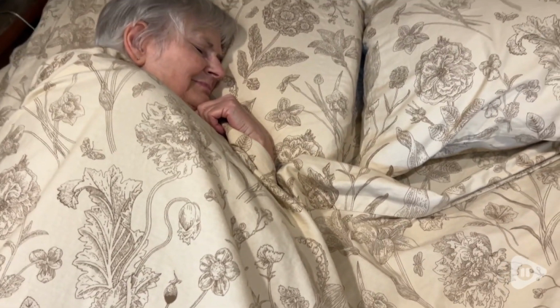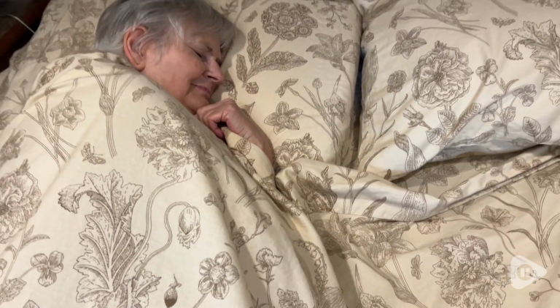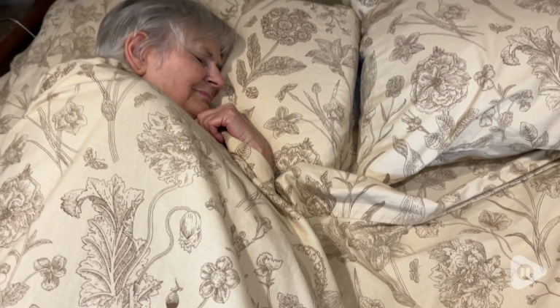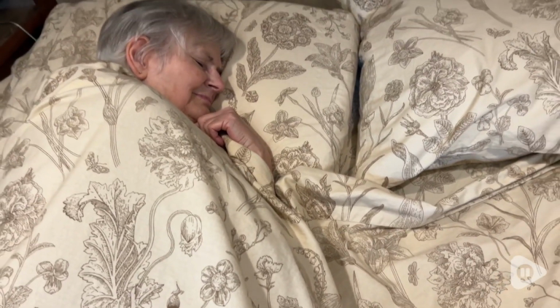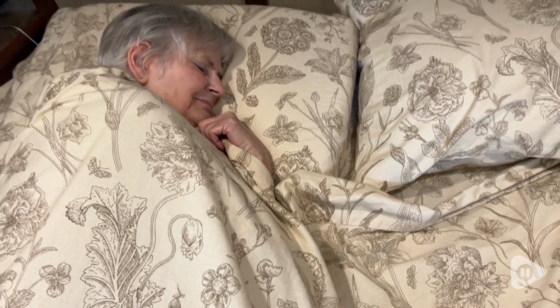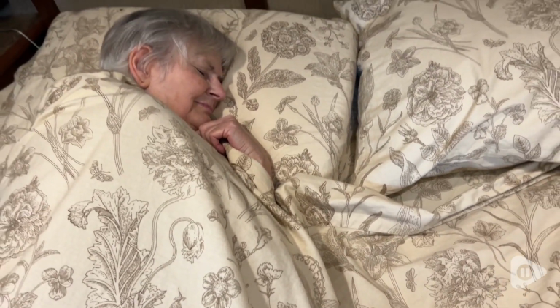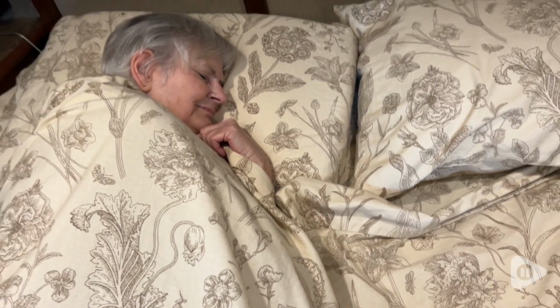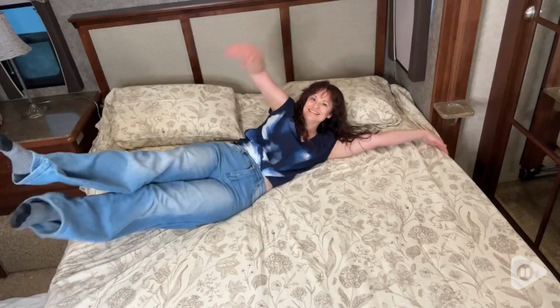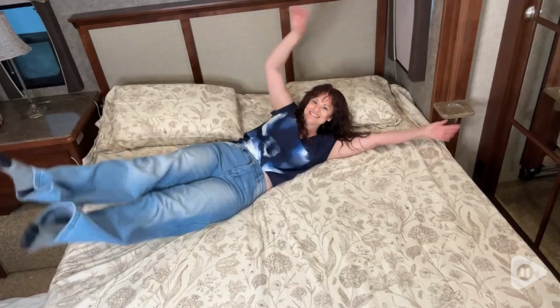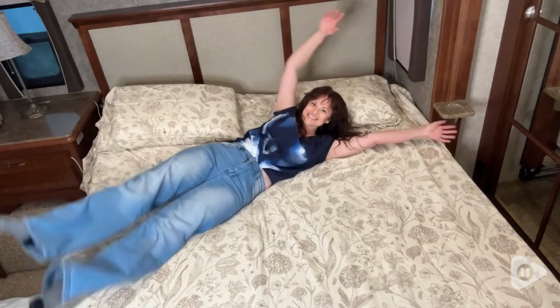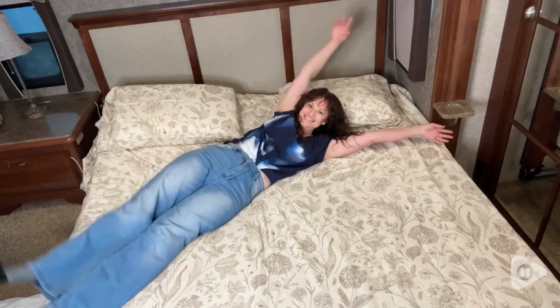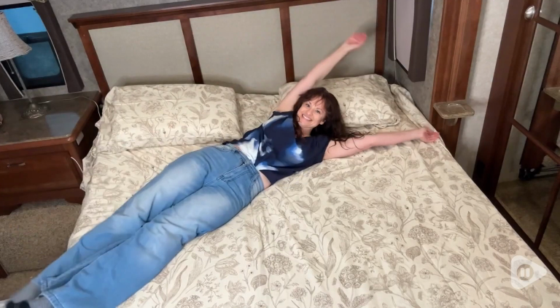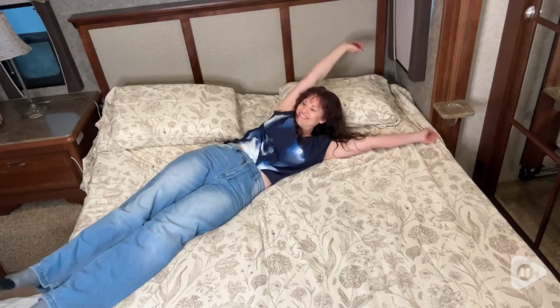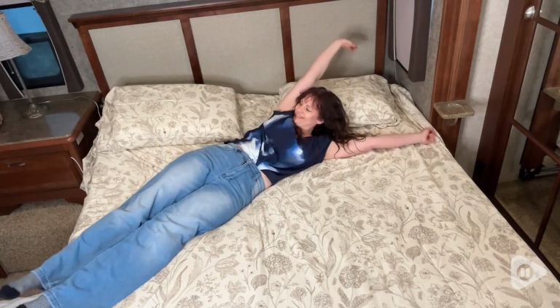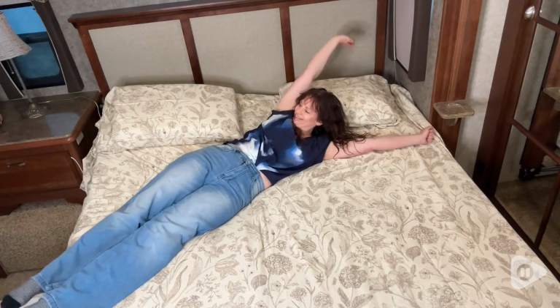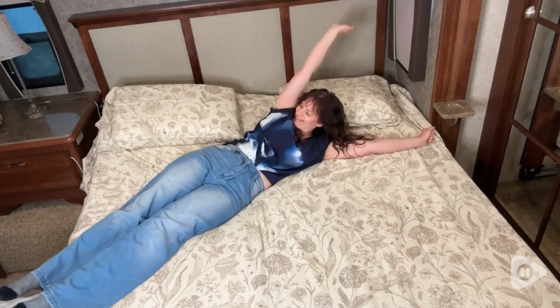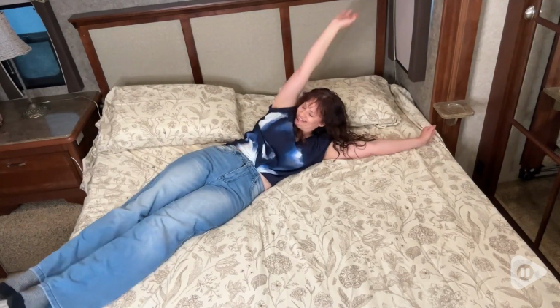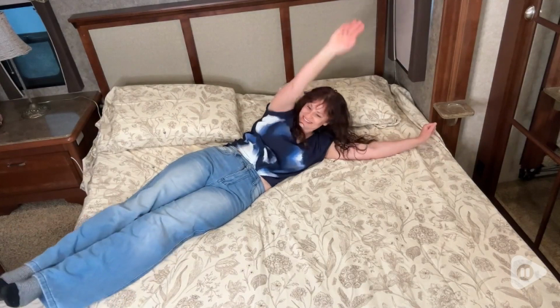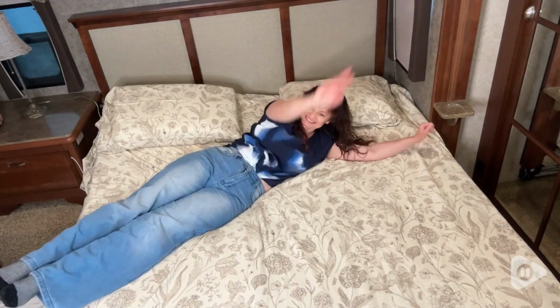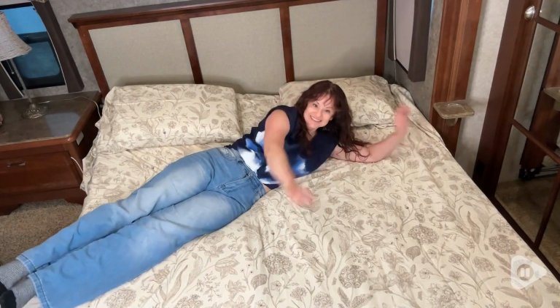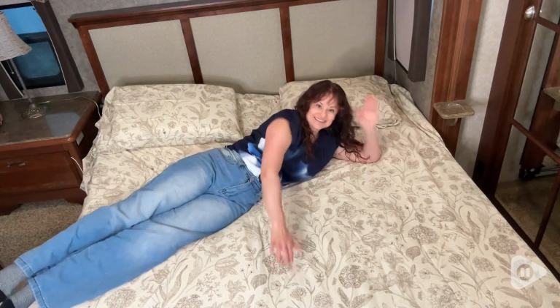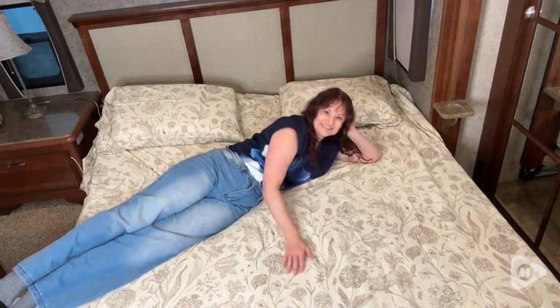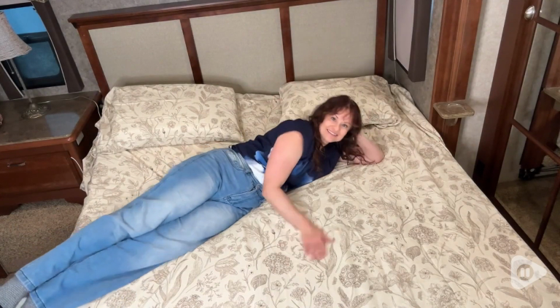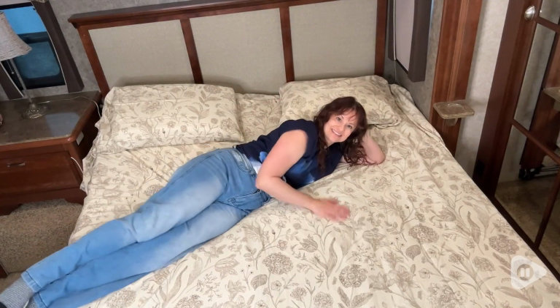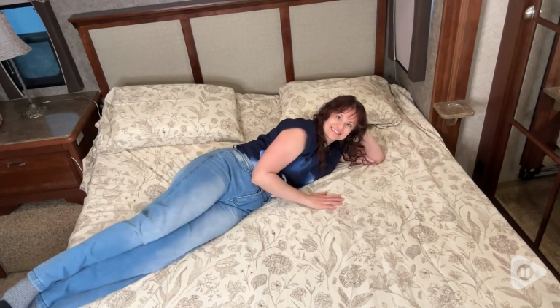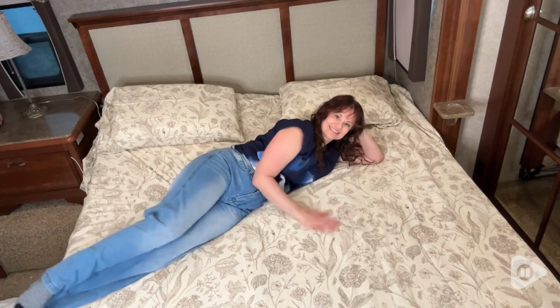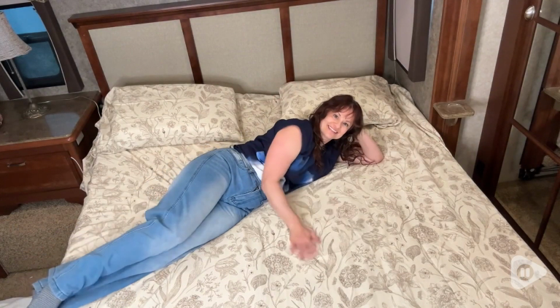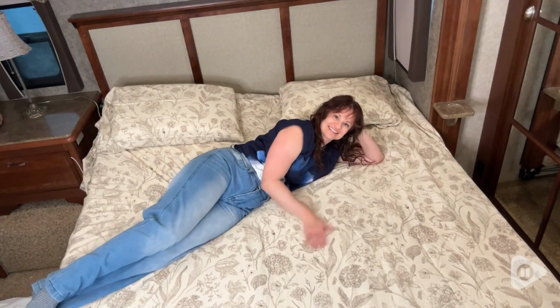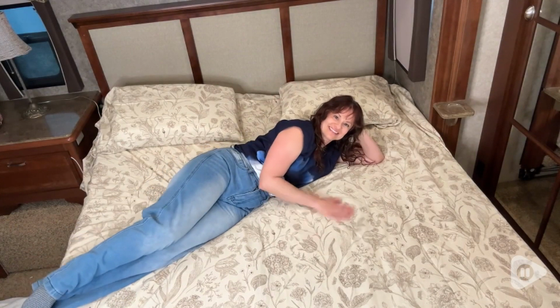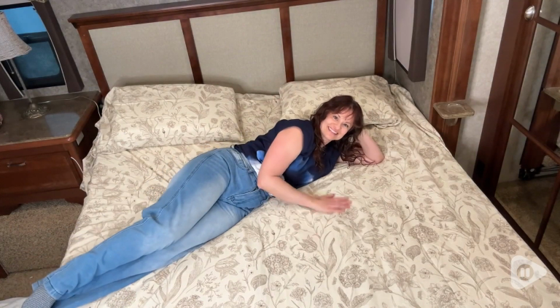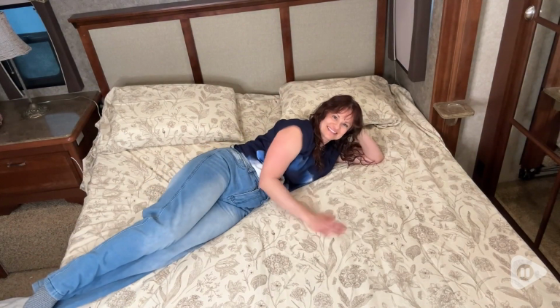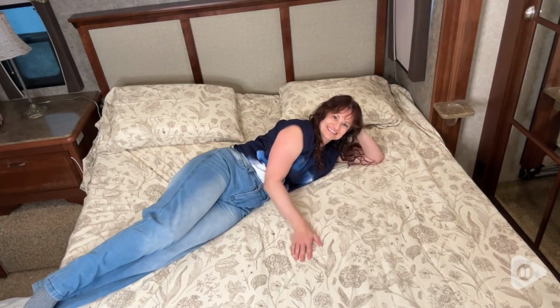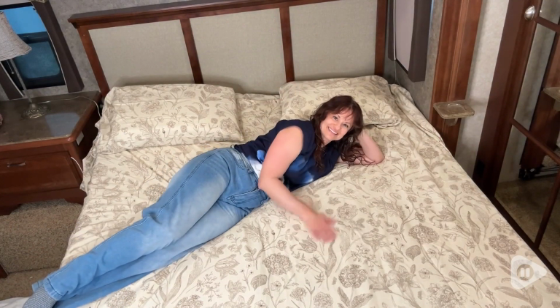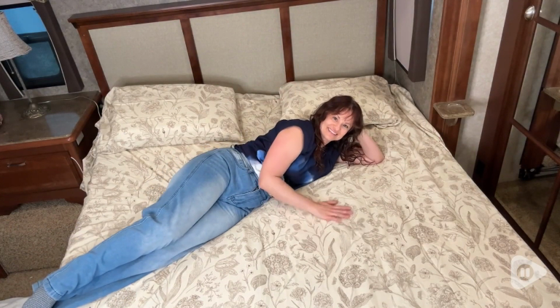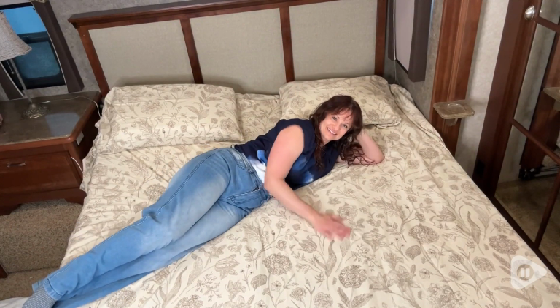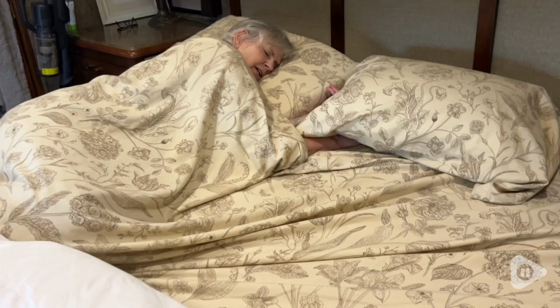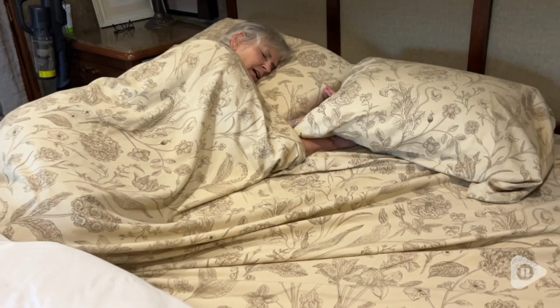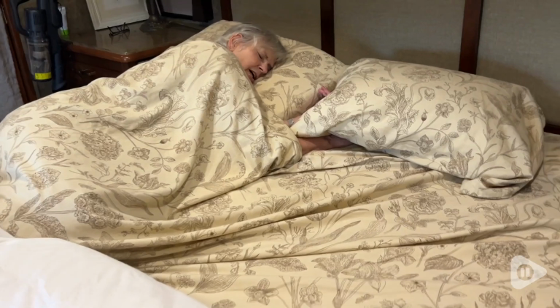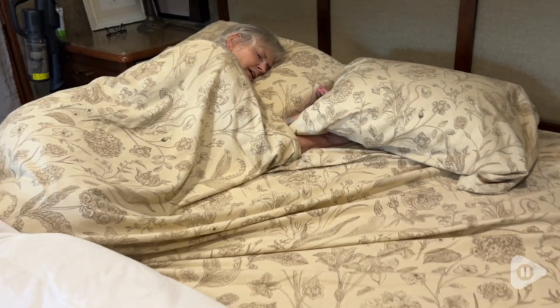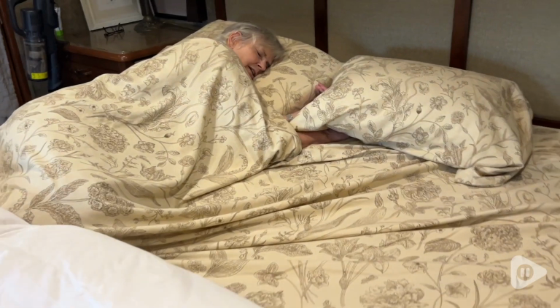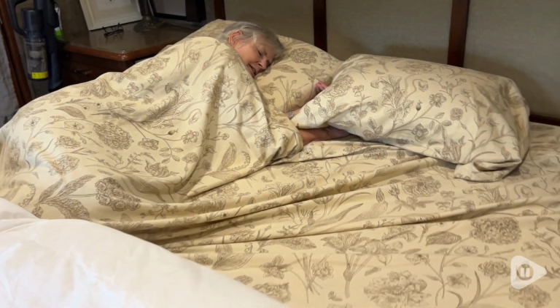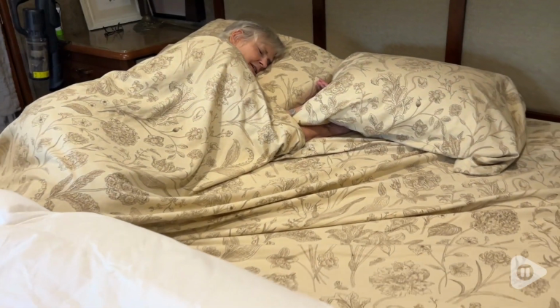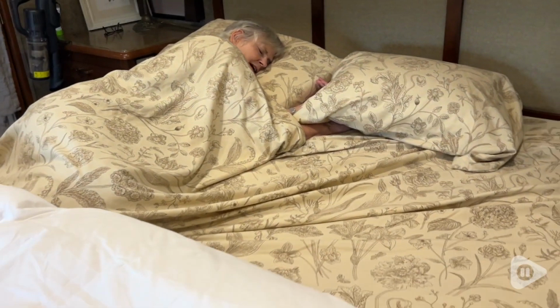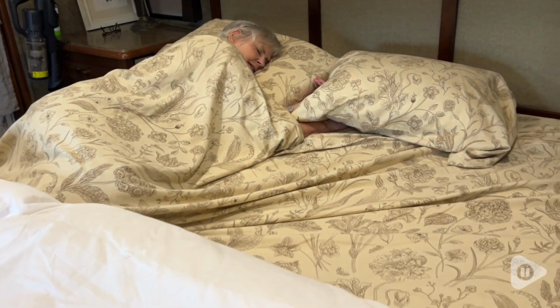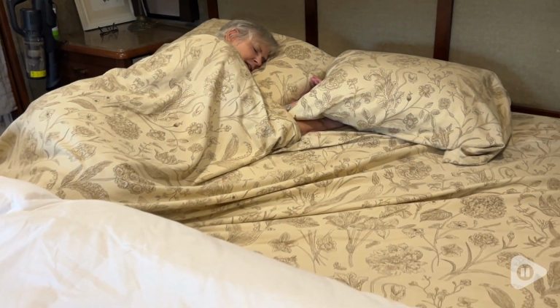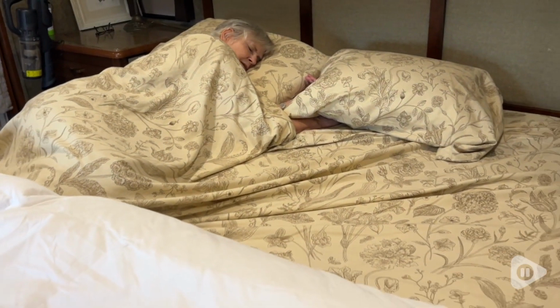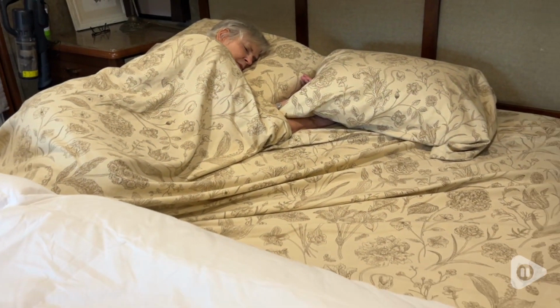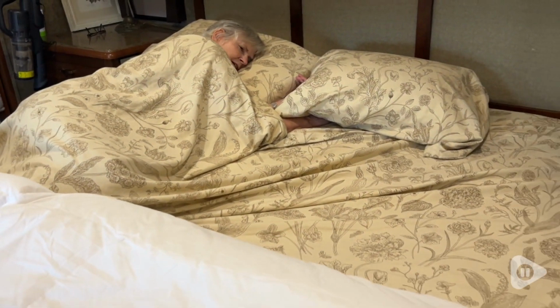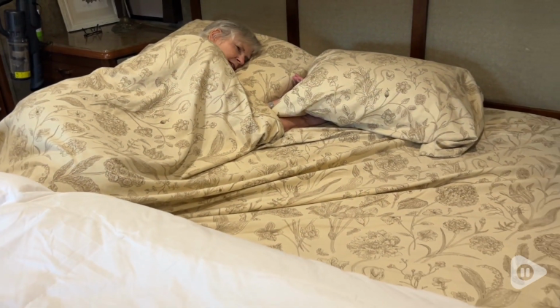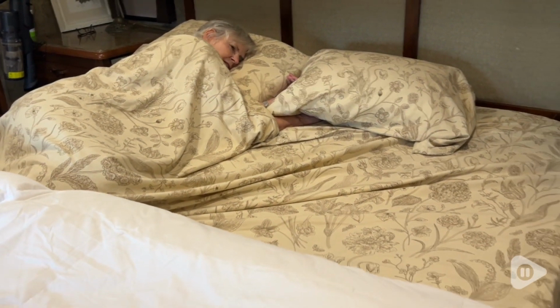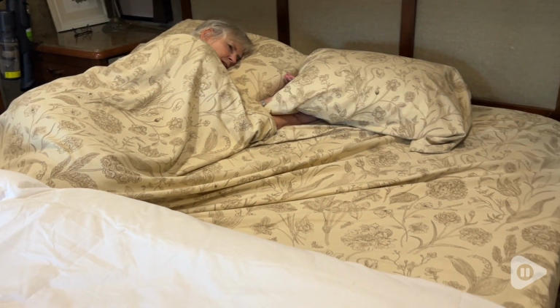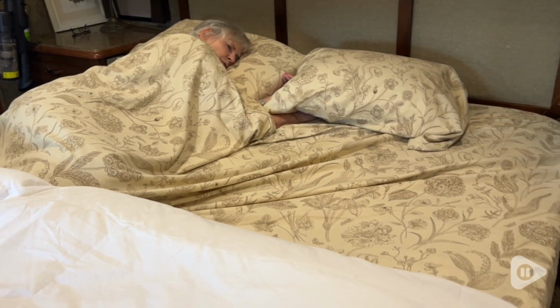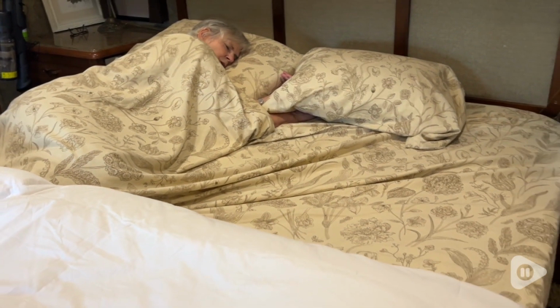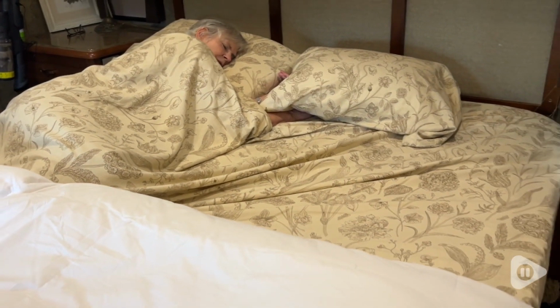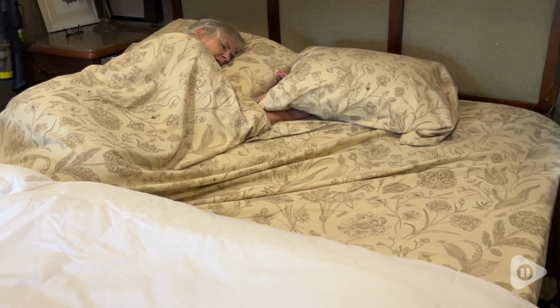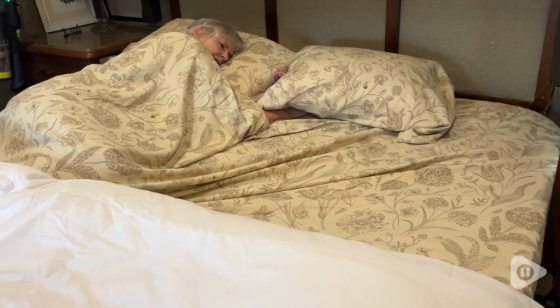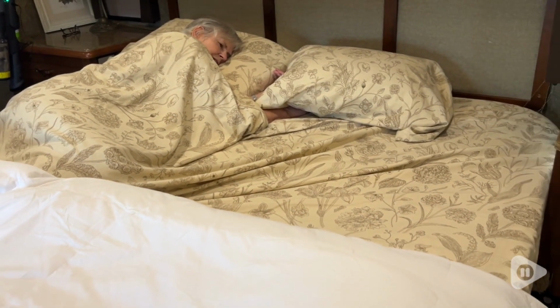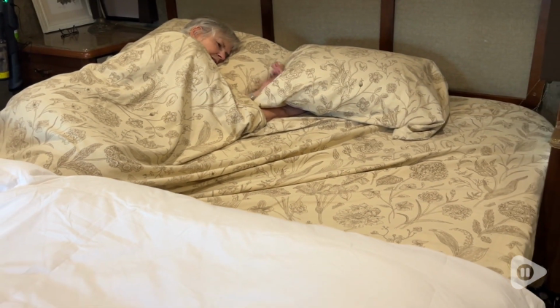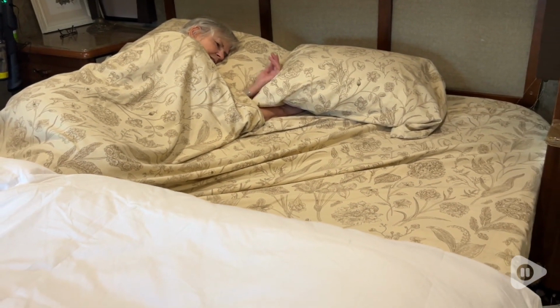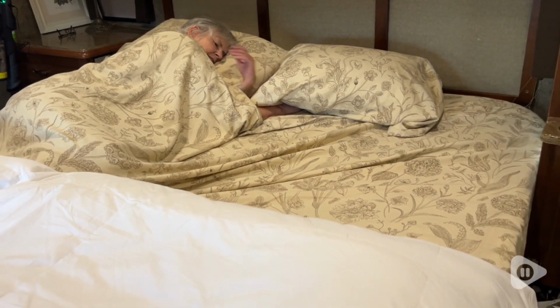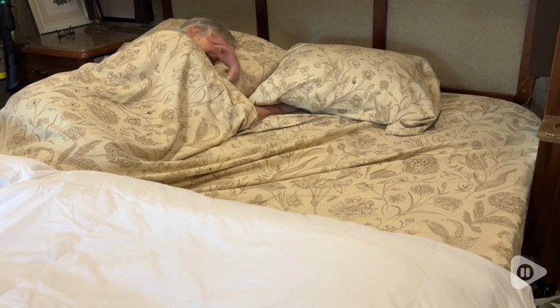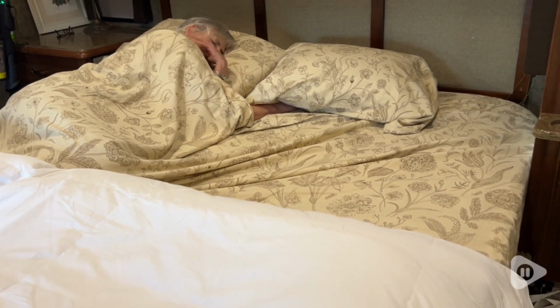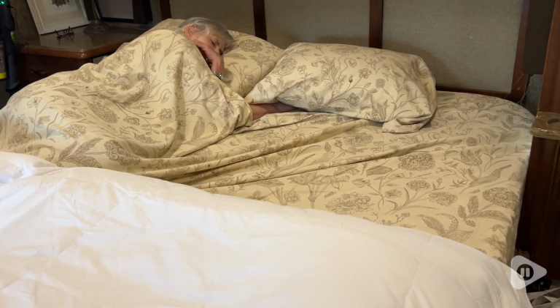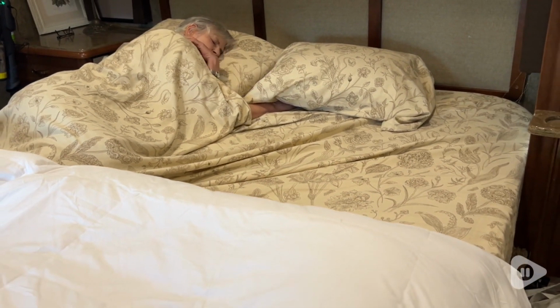They are brushed 100% cotton and they are so soft to the touch. She just loves how warm and luxurious they are.